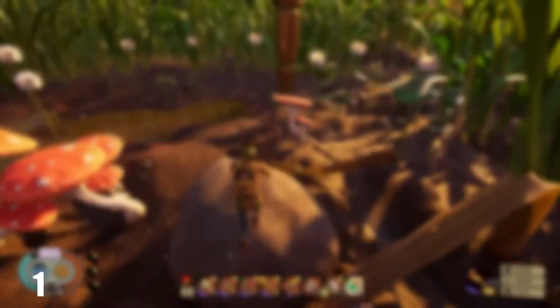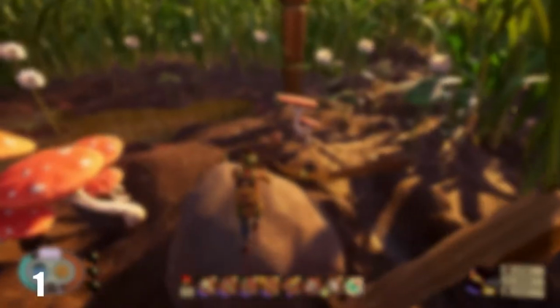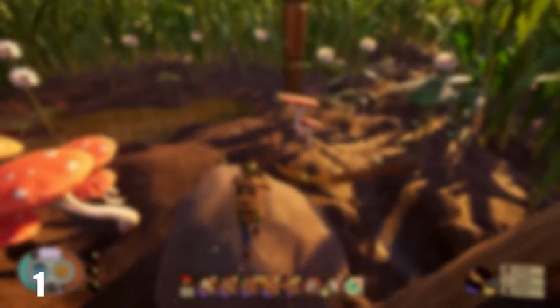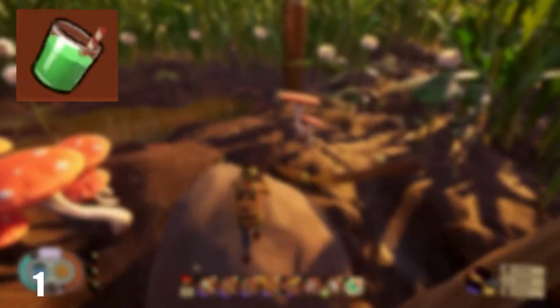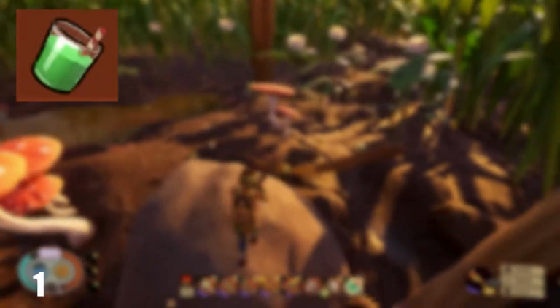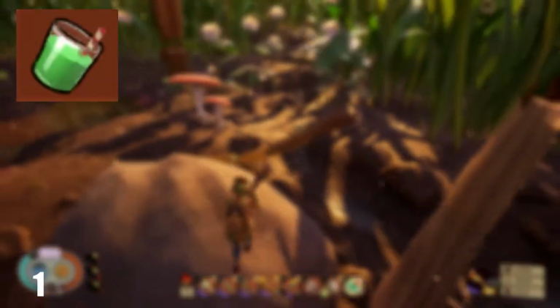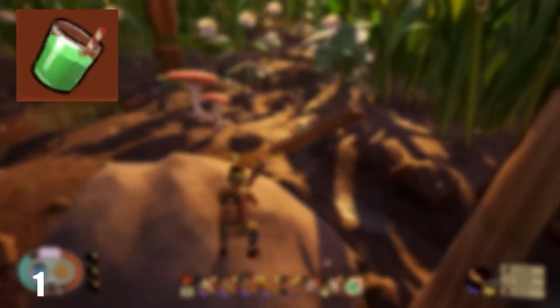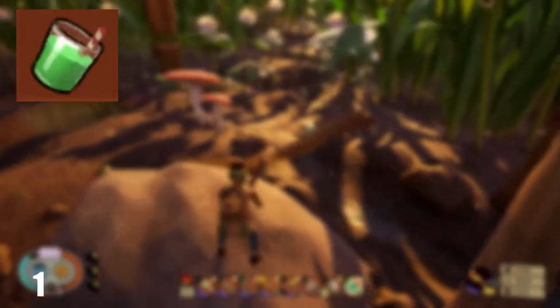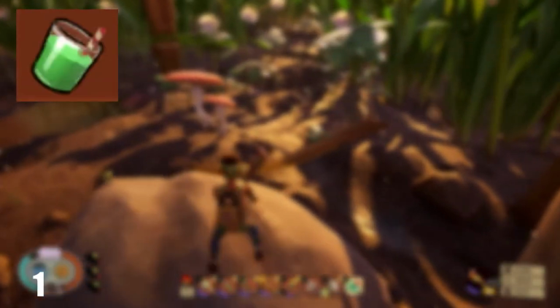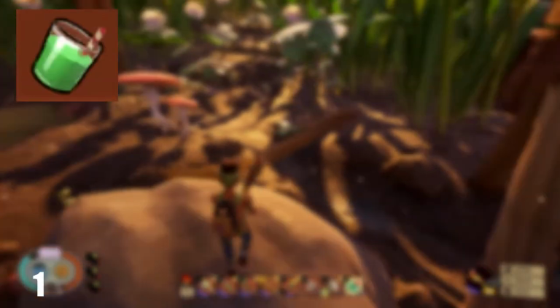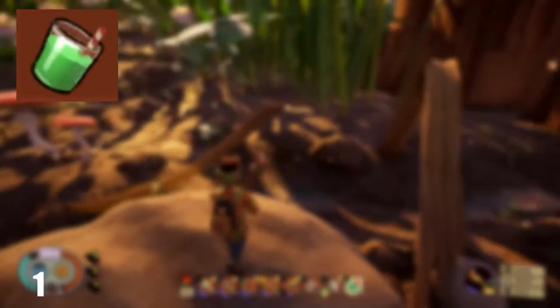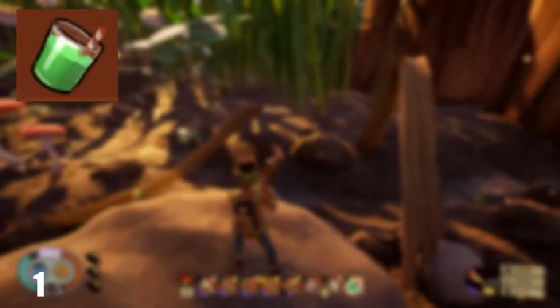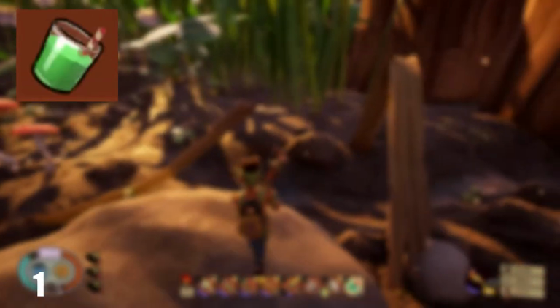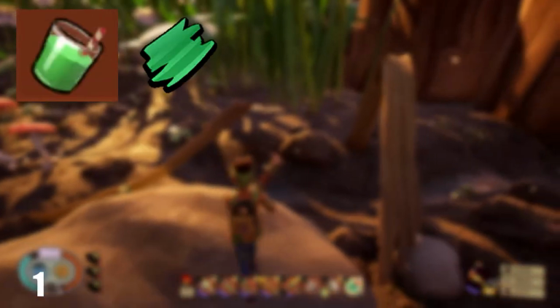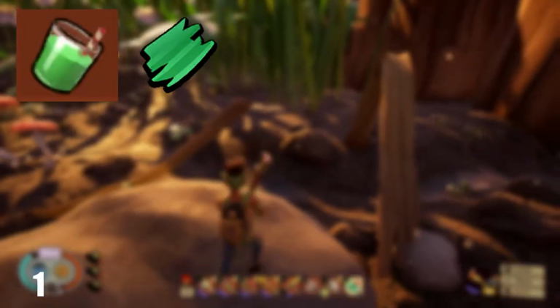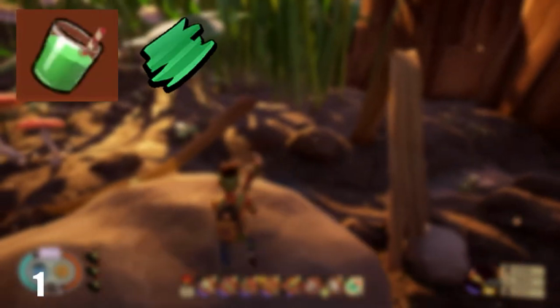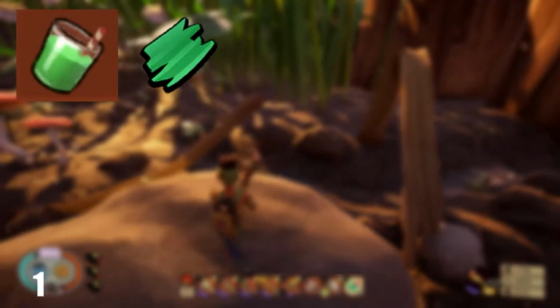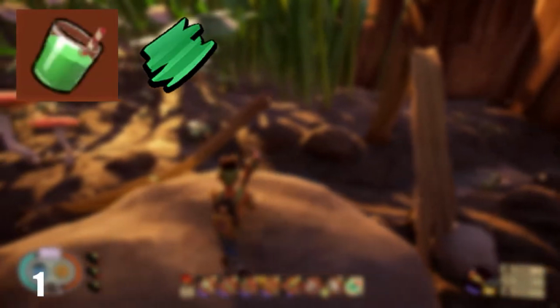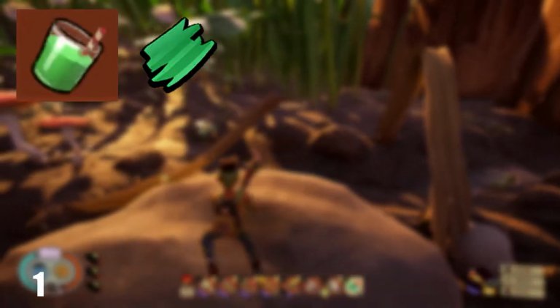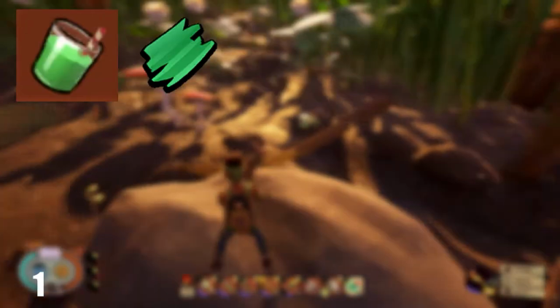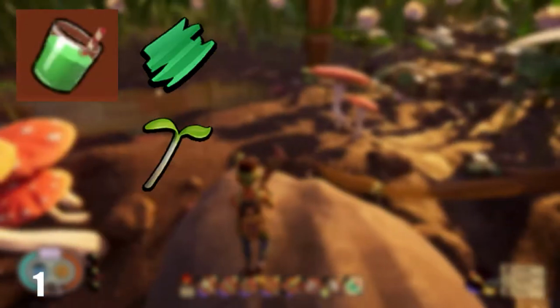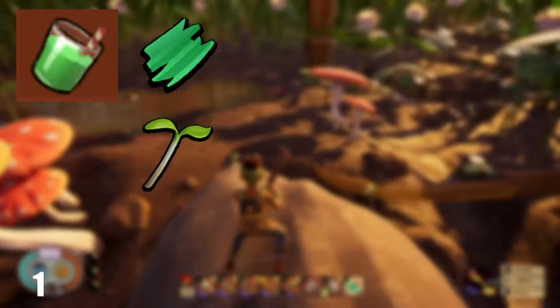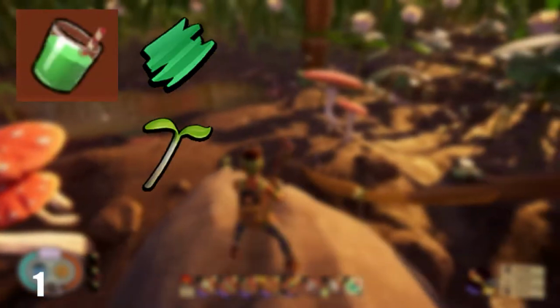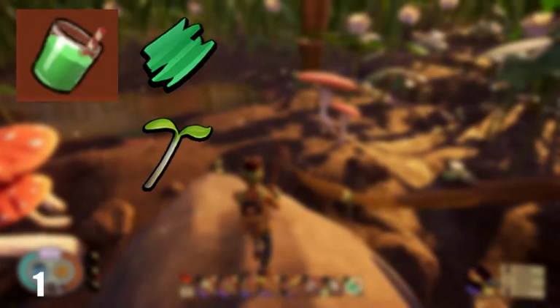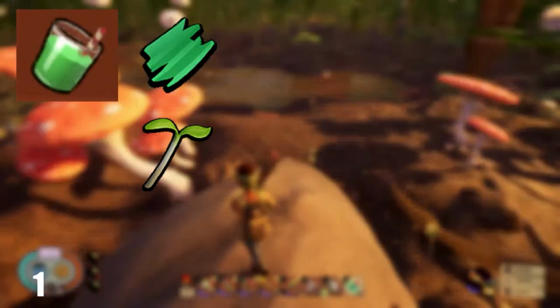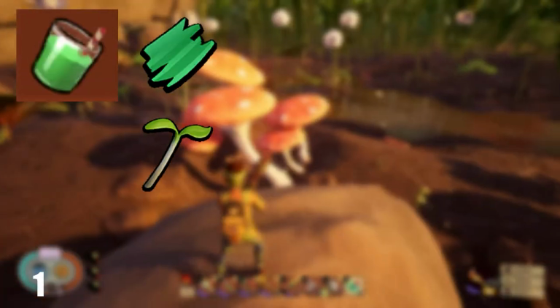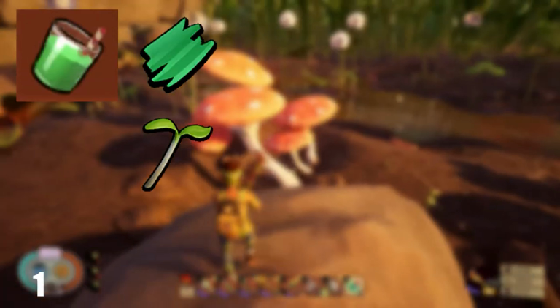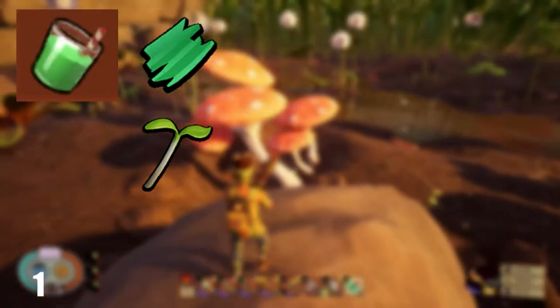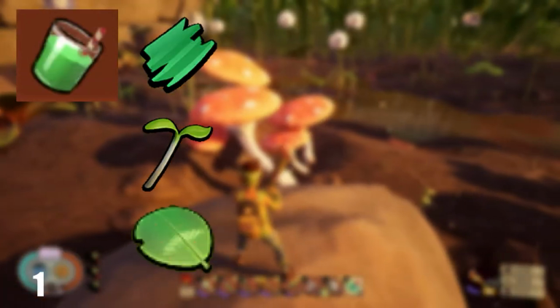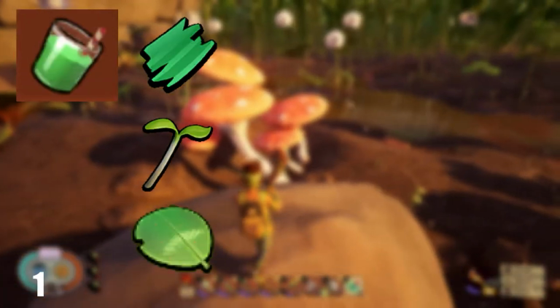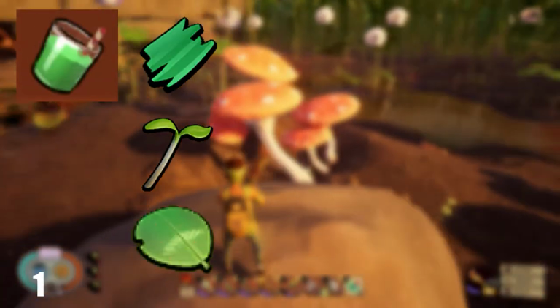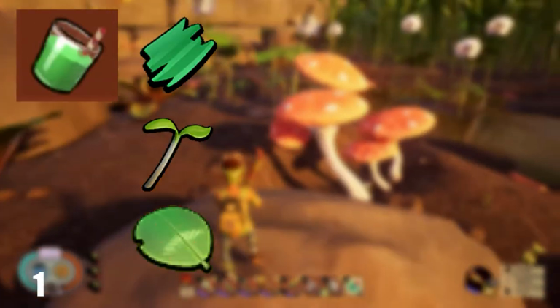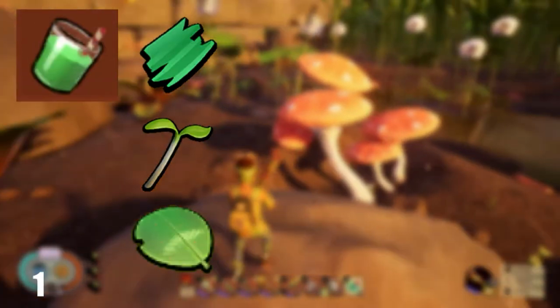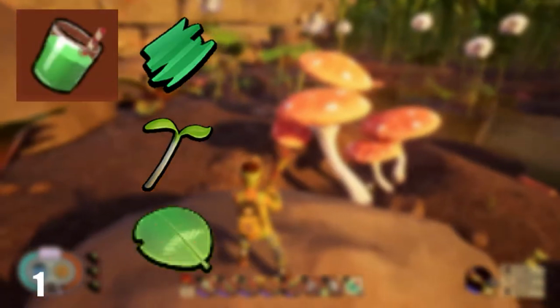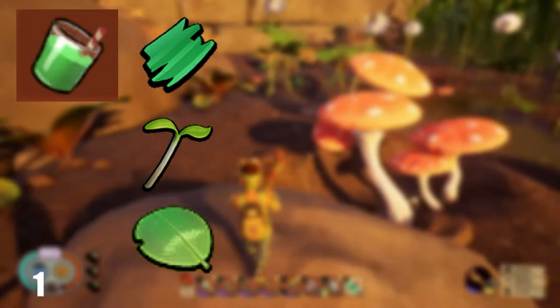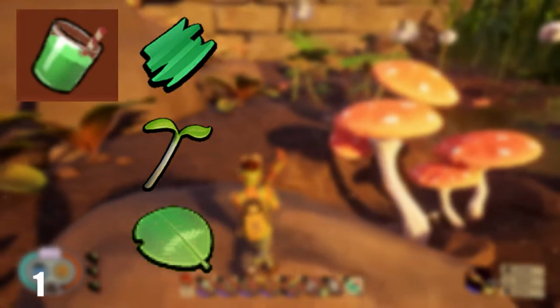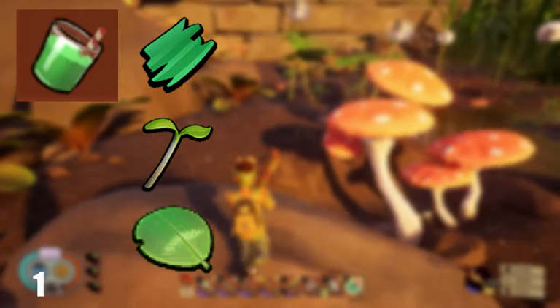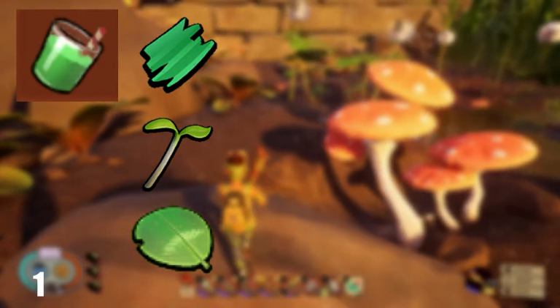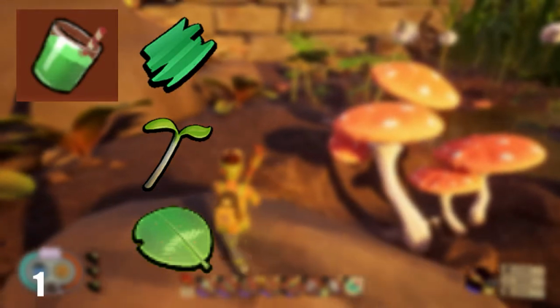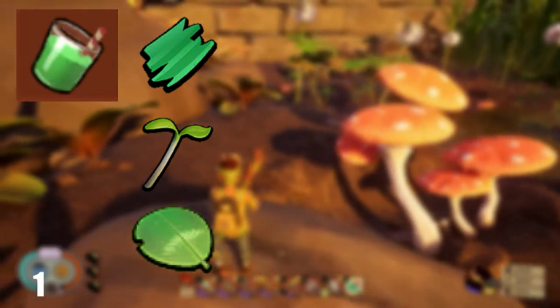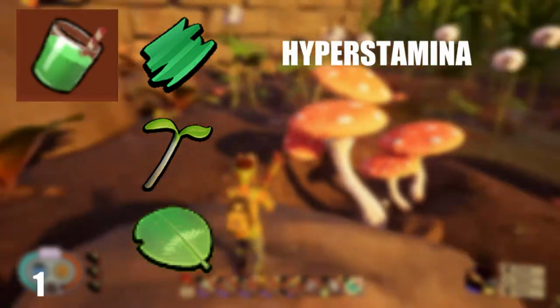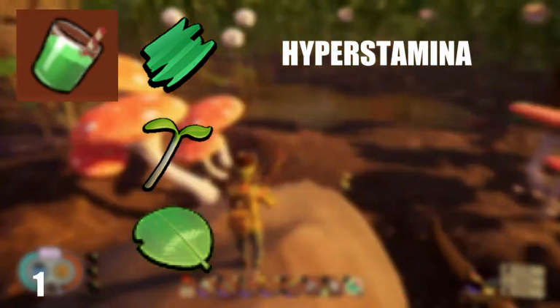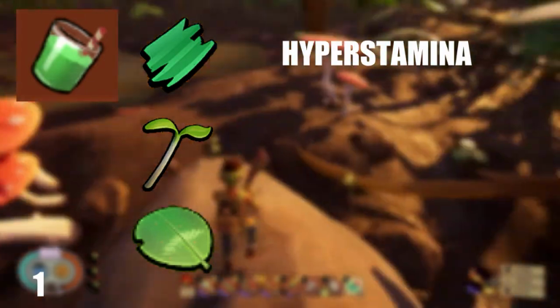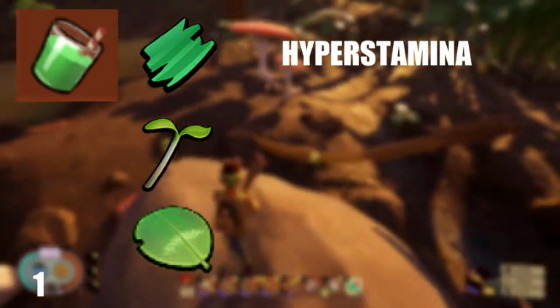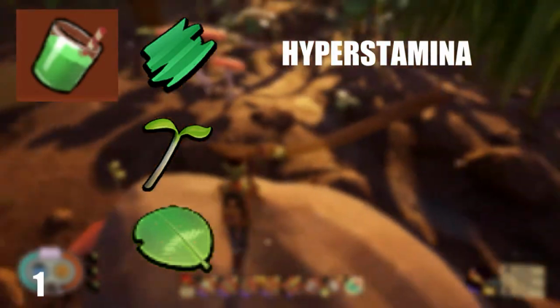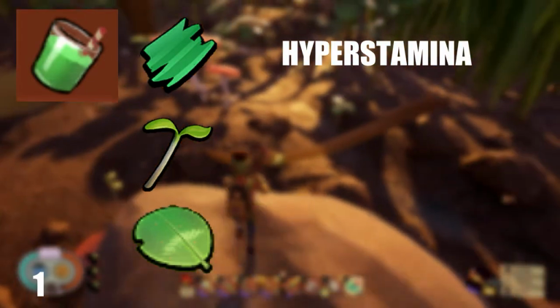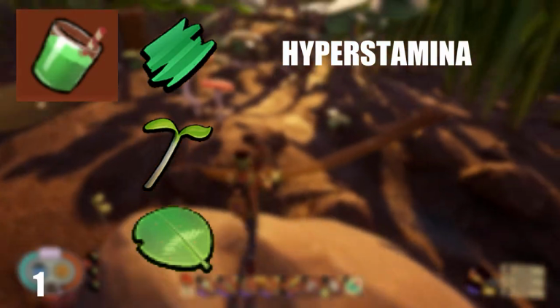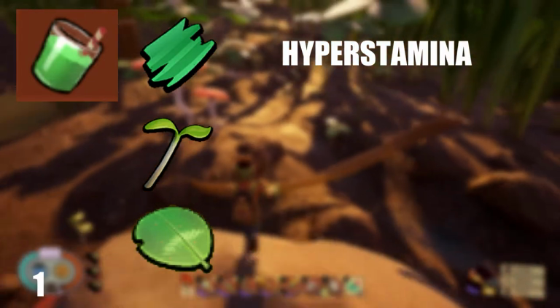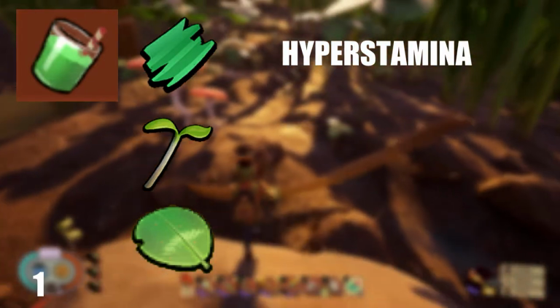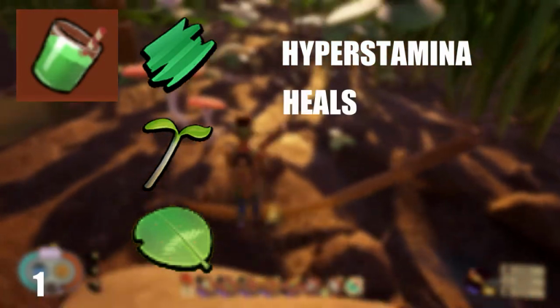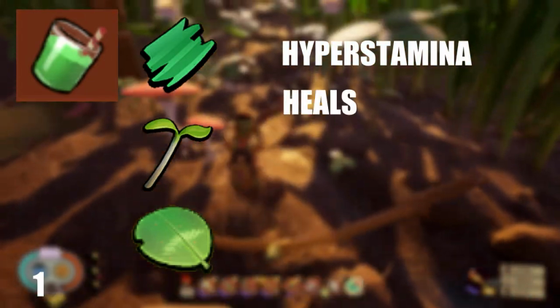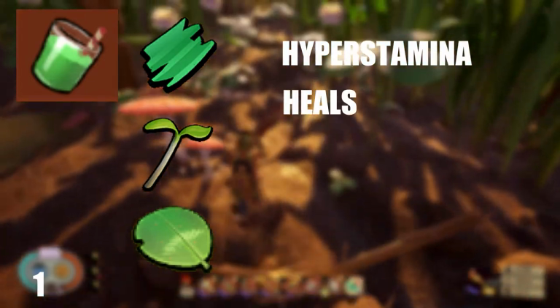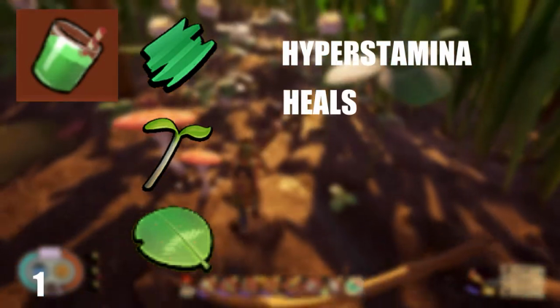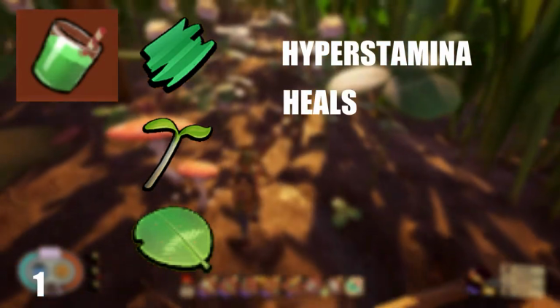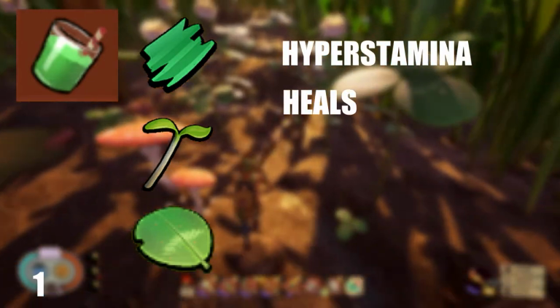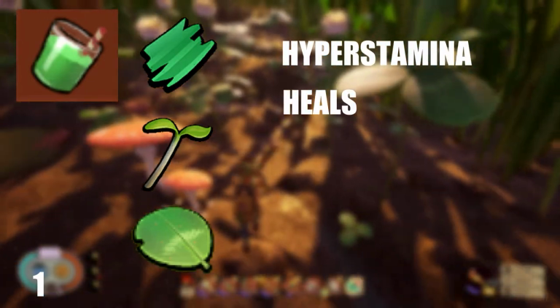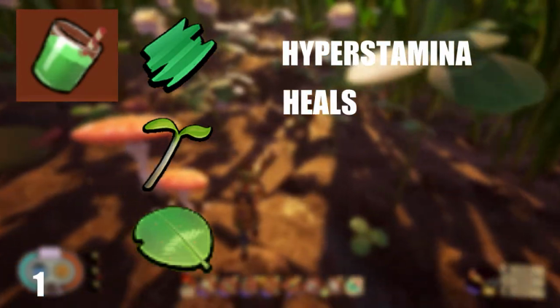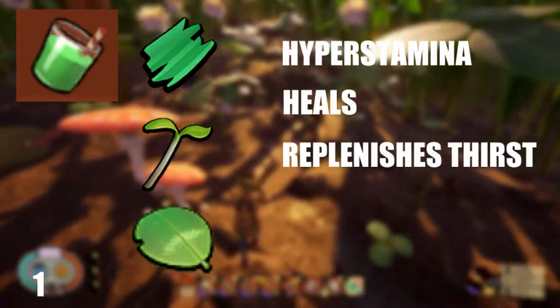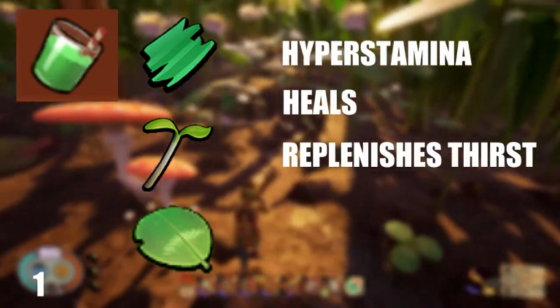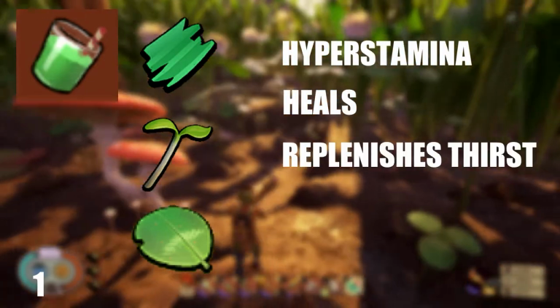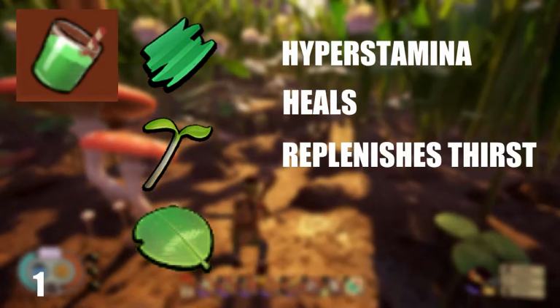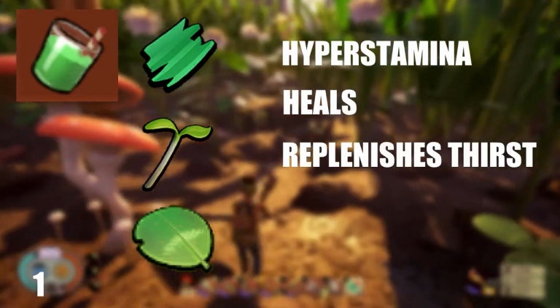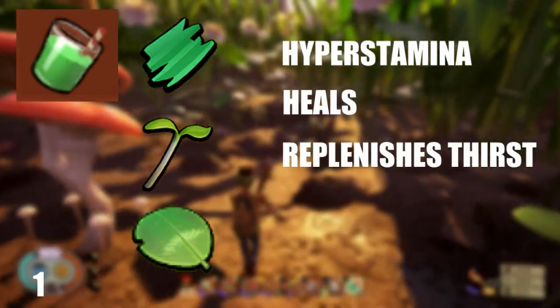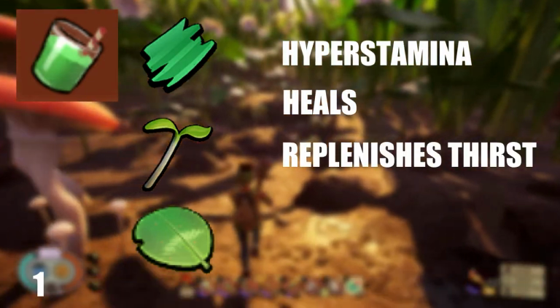To make the Greed Machine, you will need 1 Plant Fiber, 1 Sprig, and 1 Cloverleaf. This drink will give you Hyper Stamina, it heals, and replenishes your thirst.